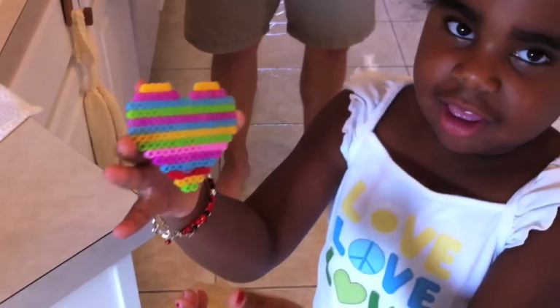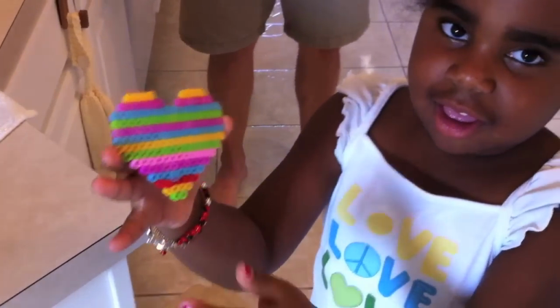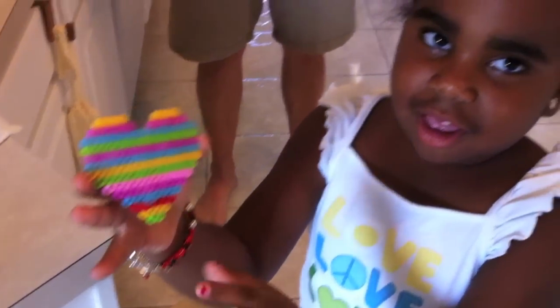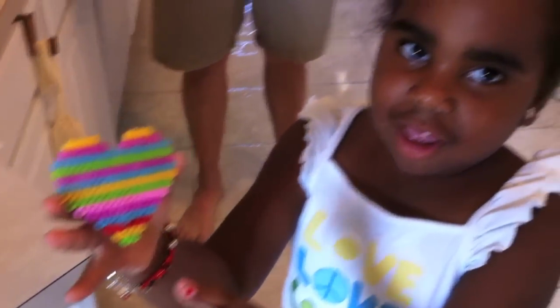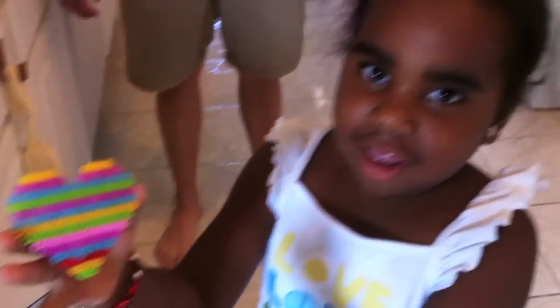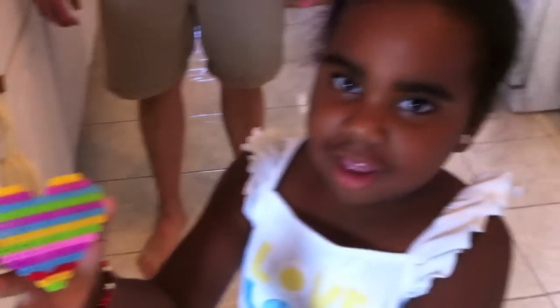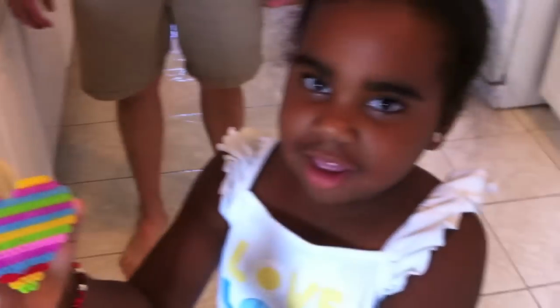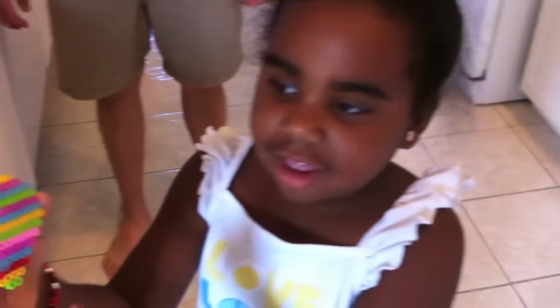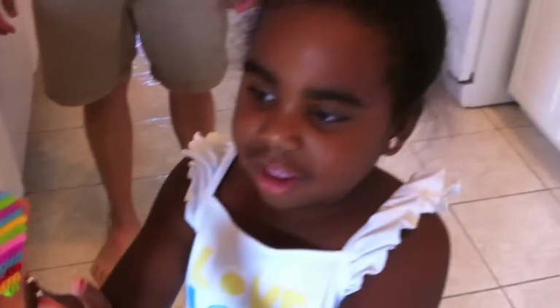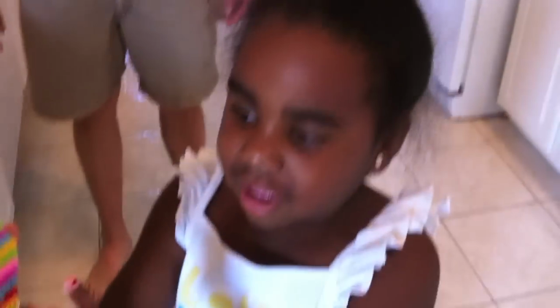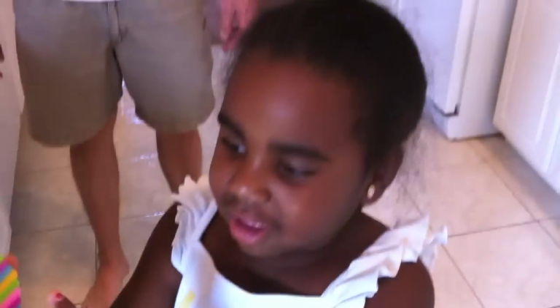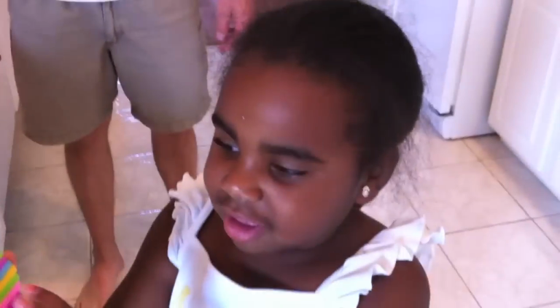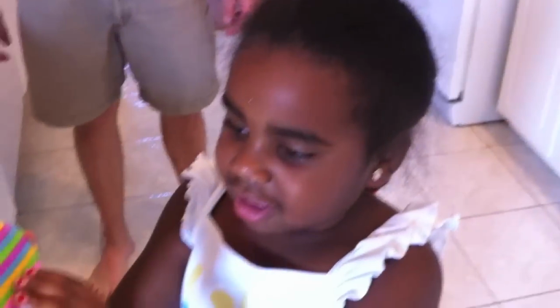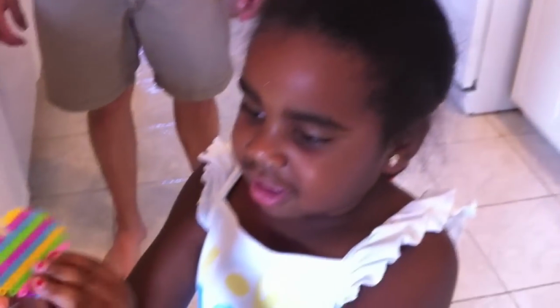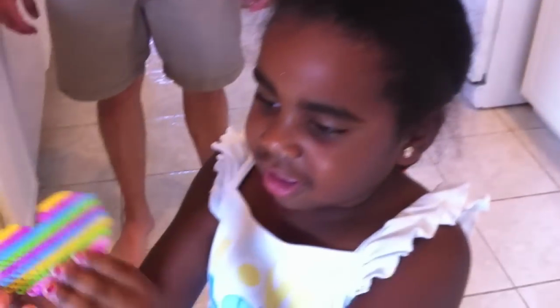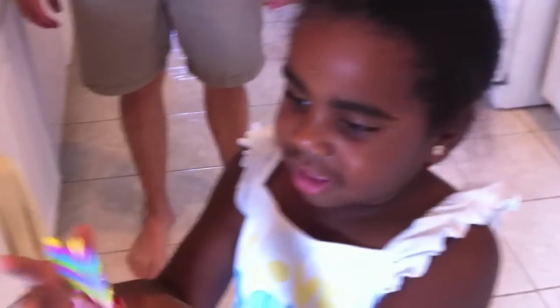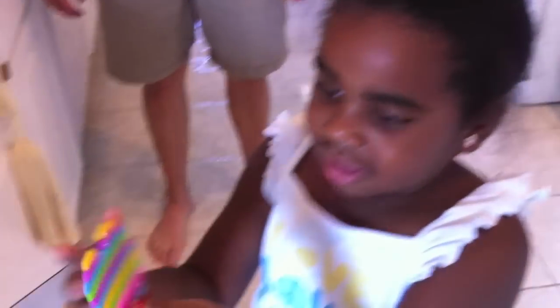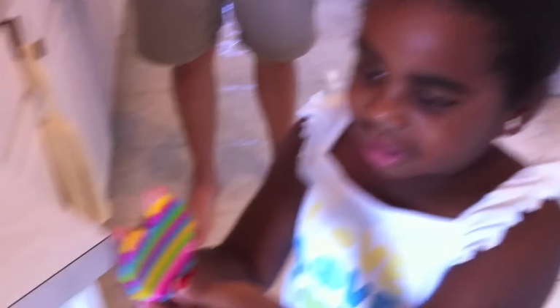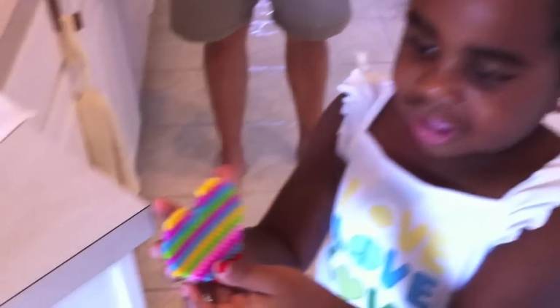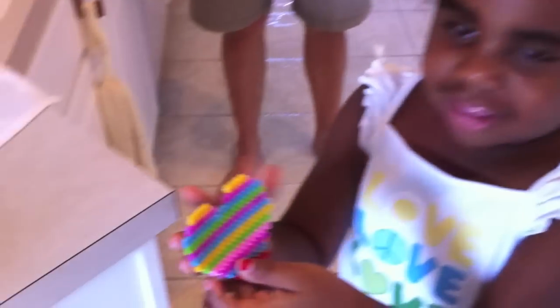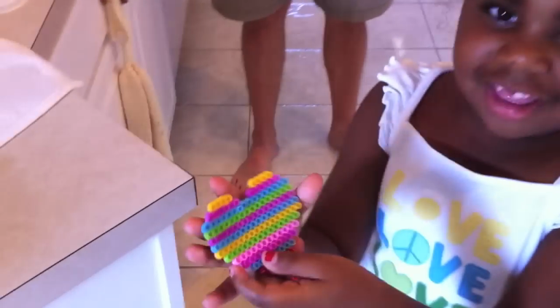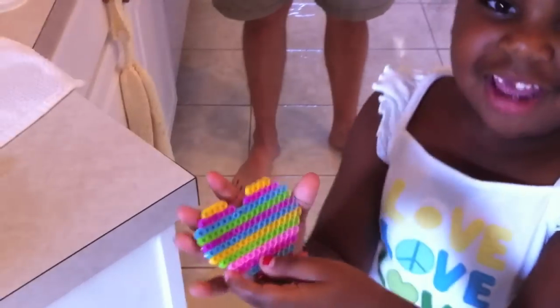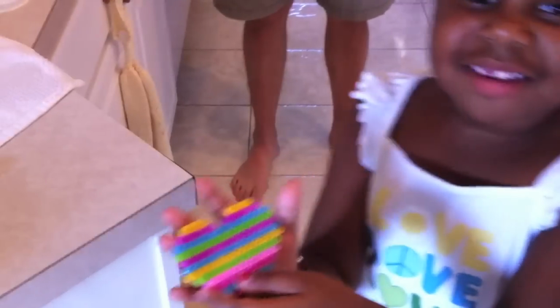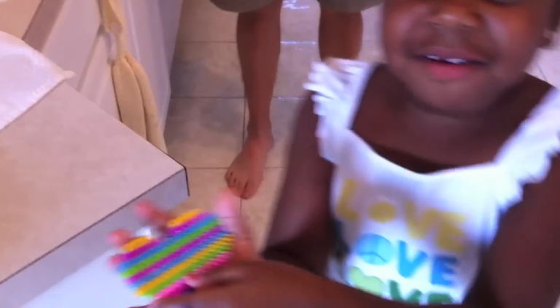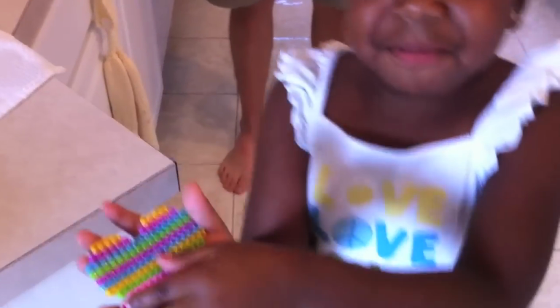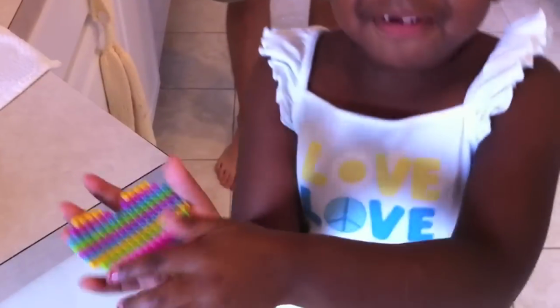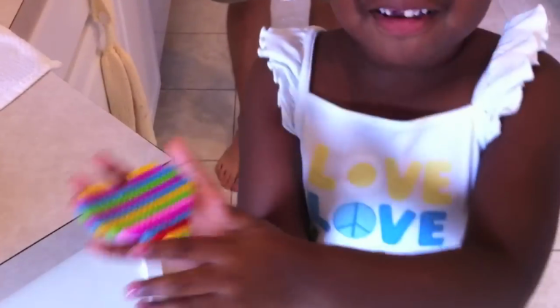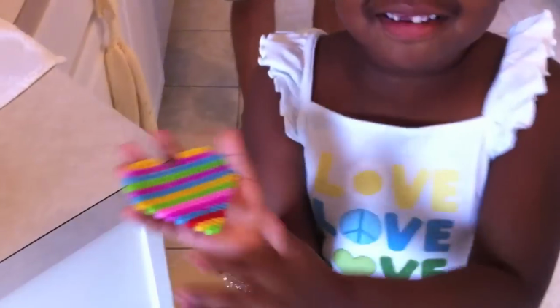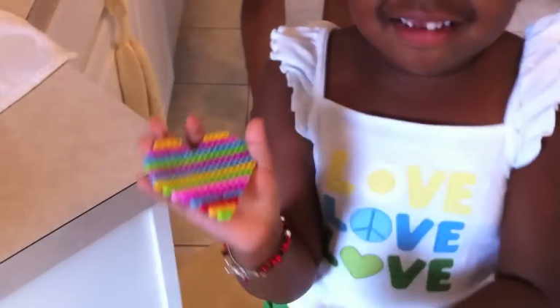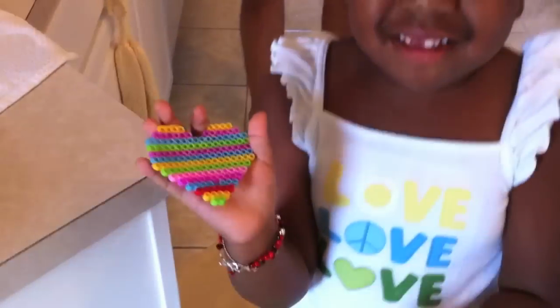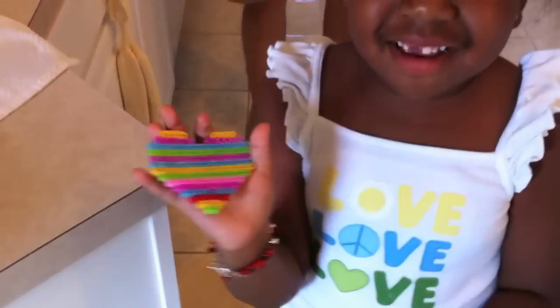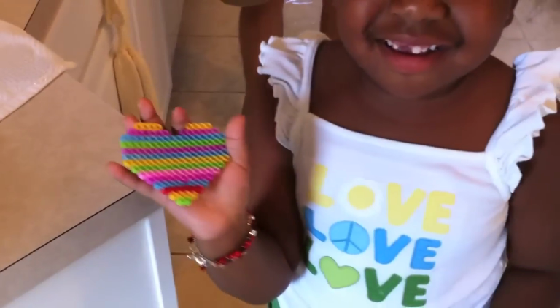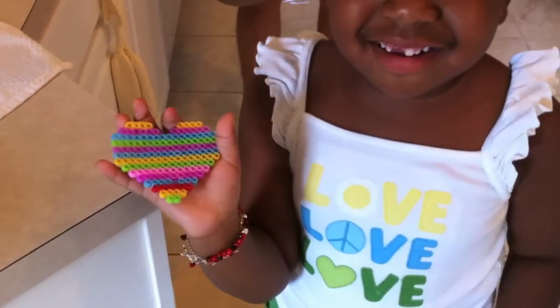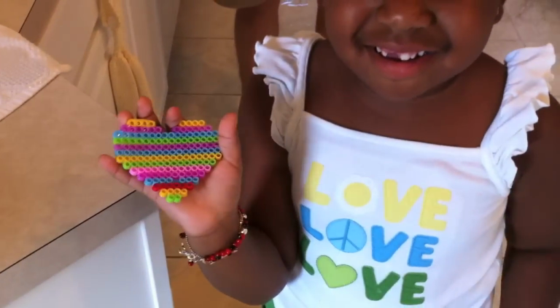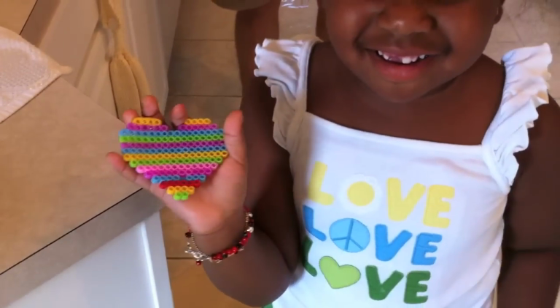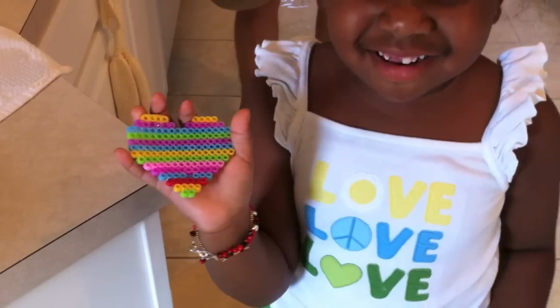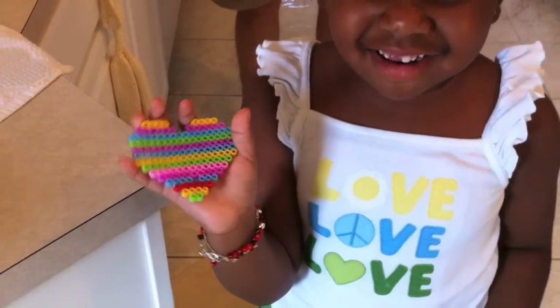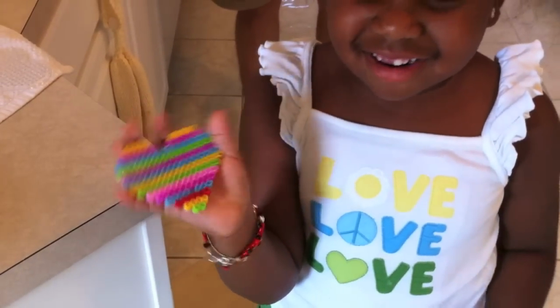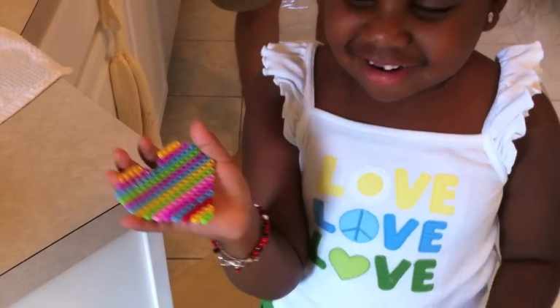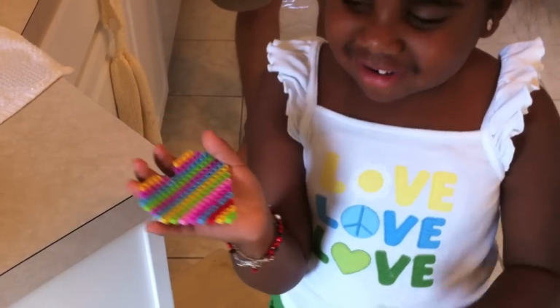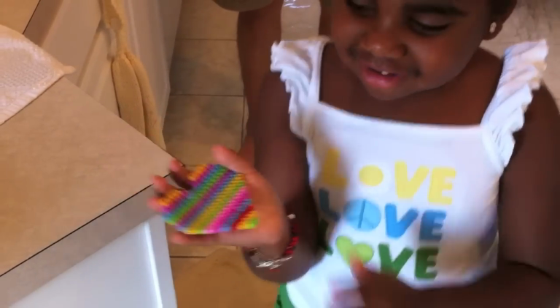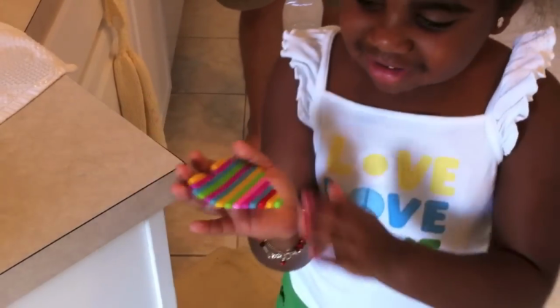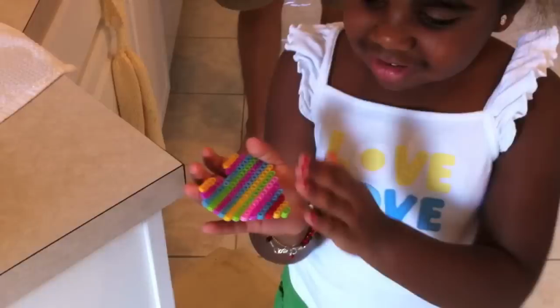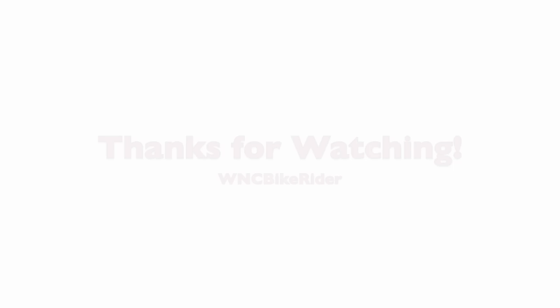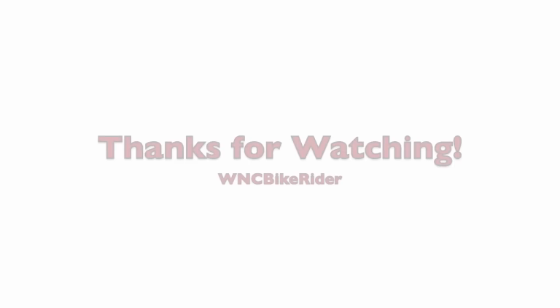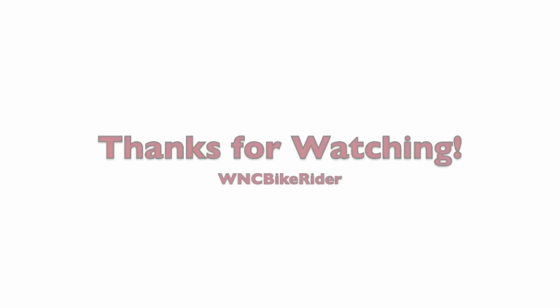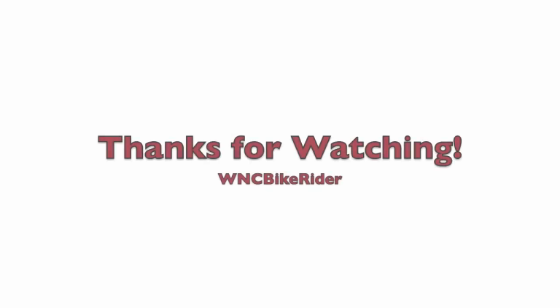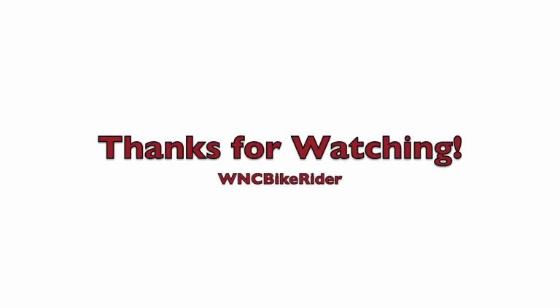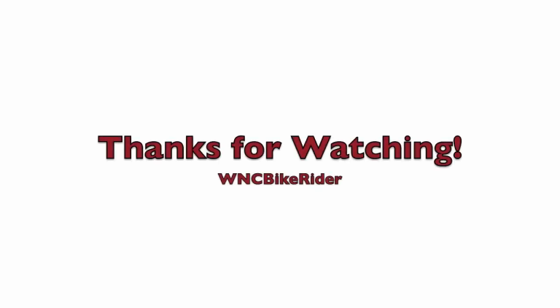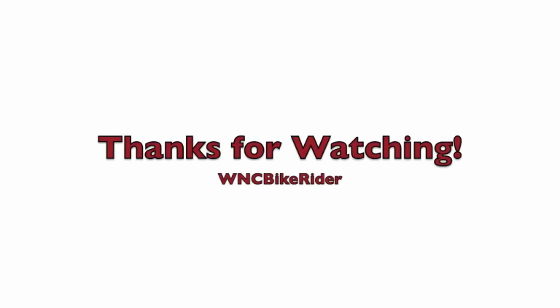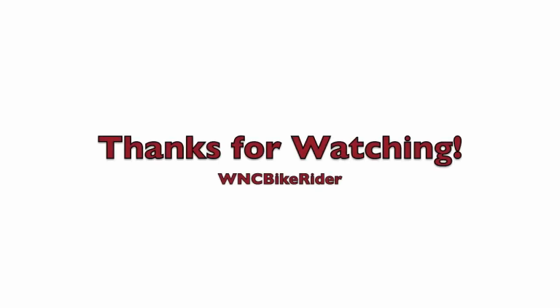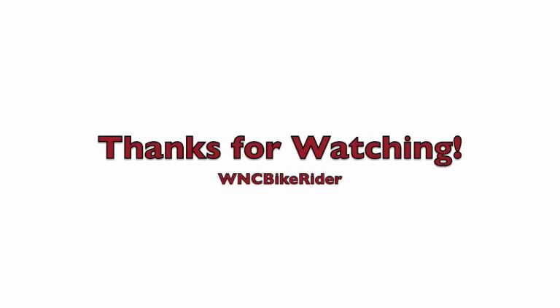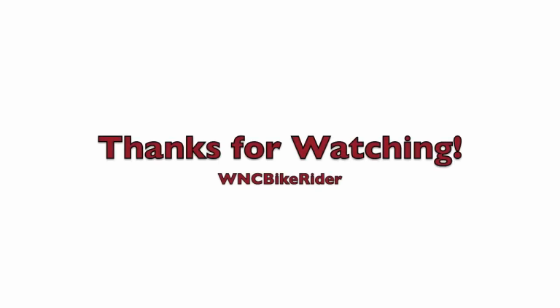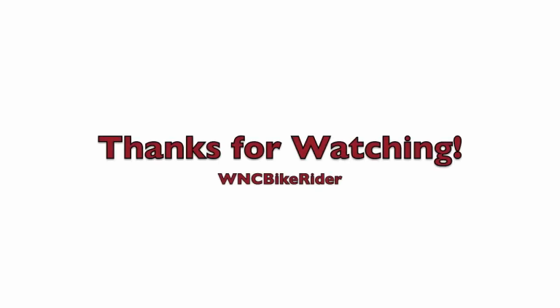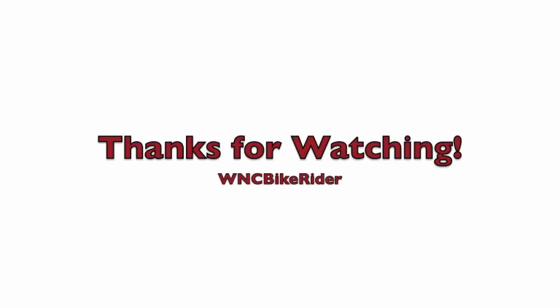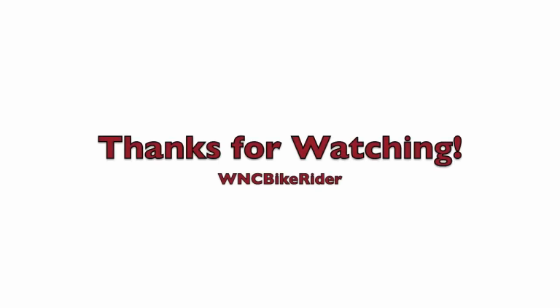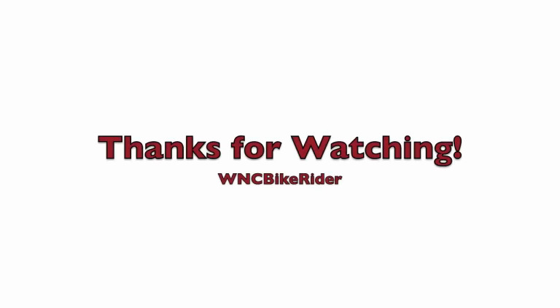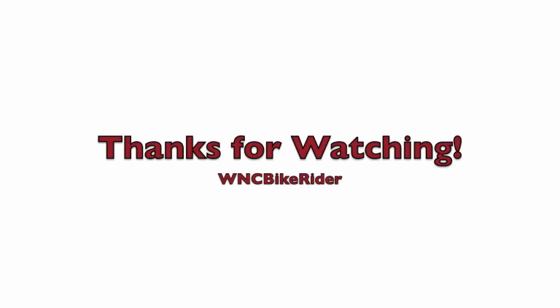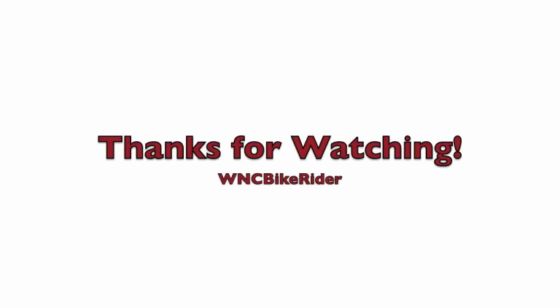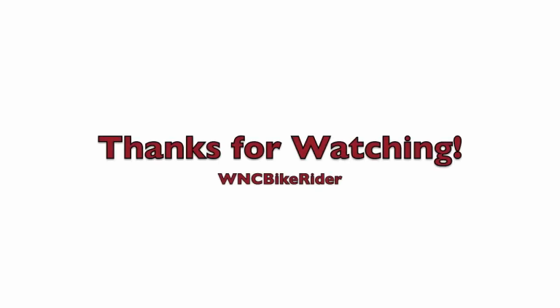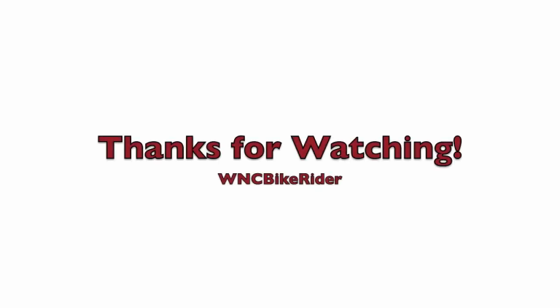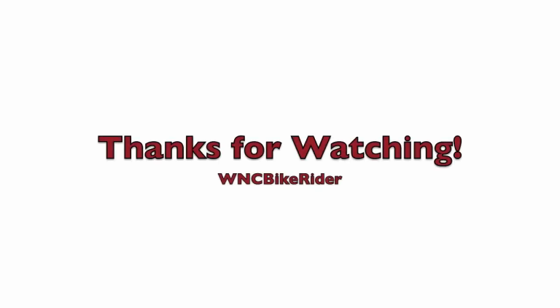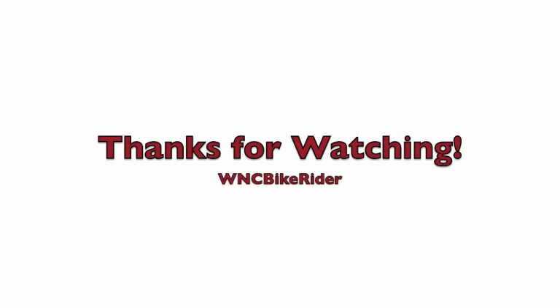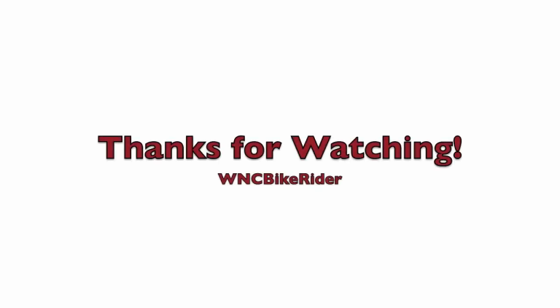And that's our presentation. Thank you. We'll check that out and we'll be right back.